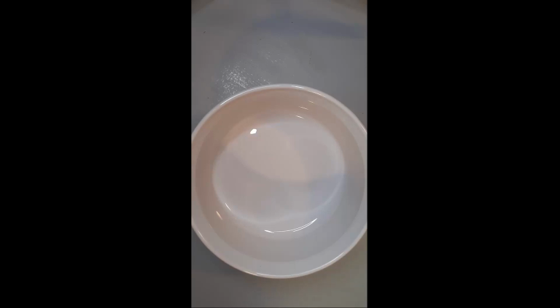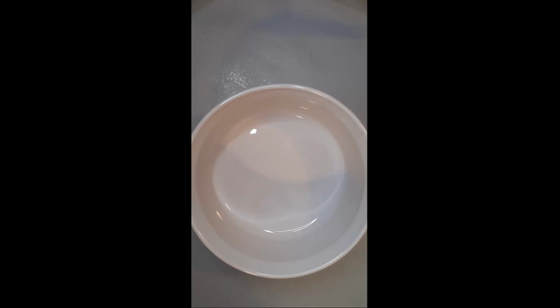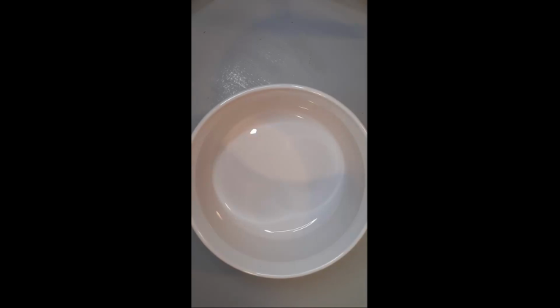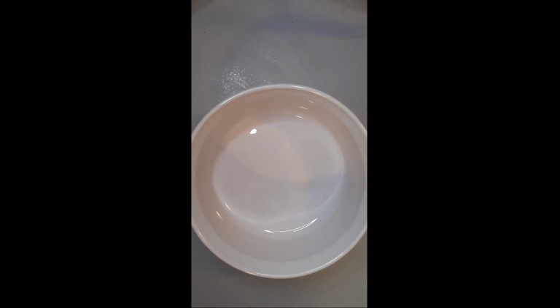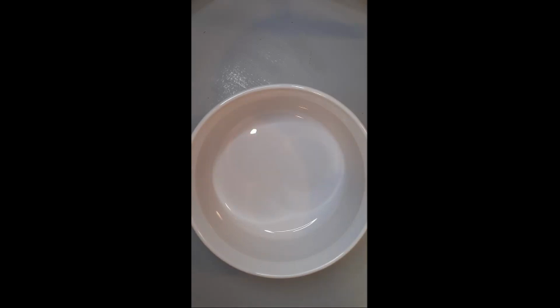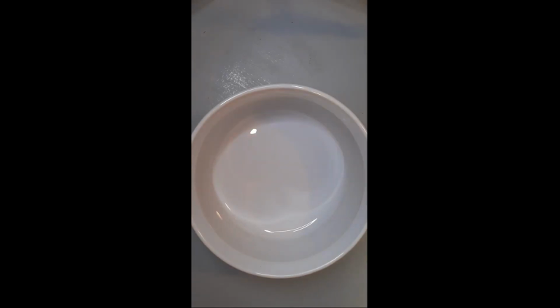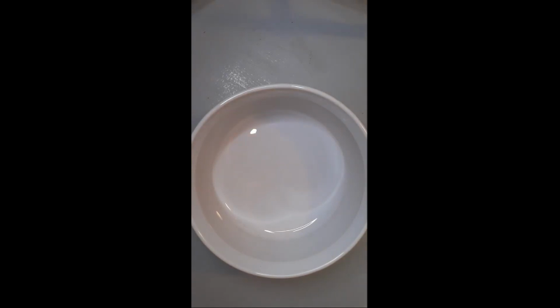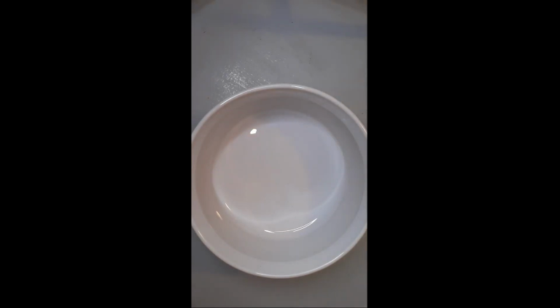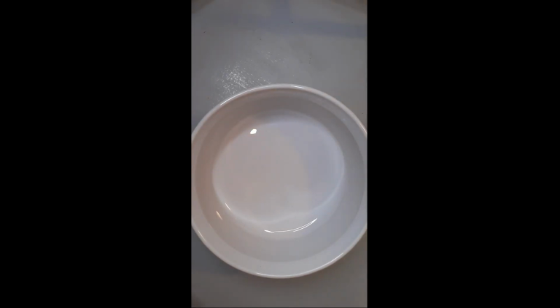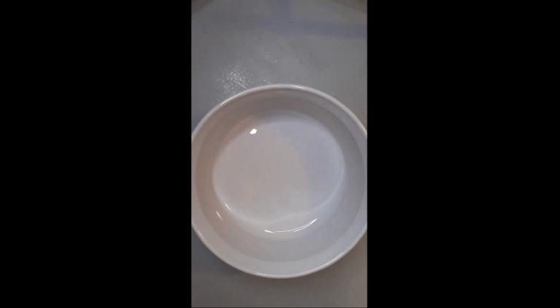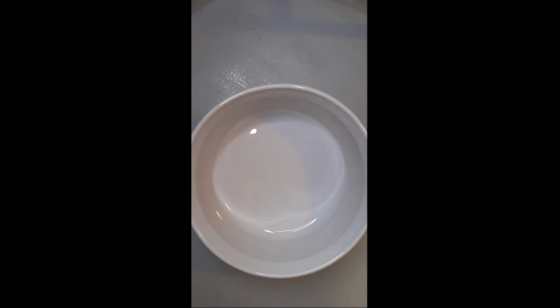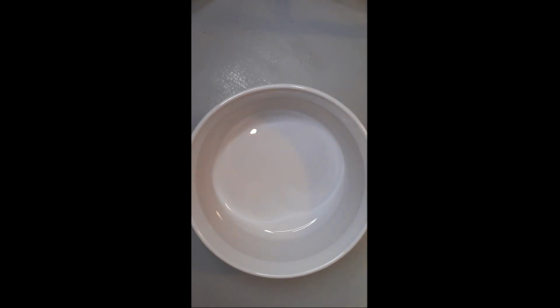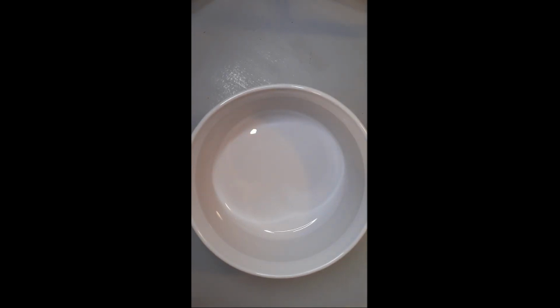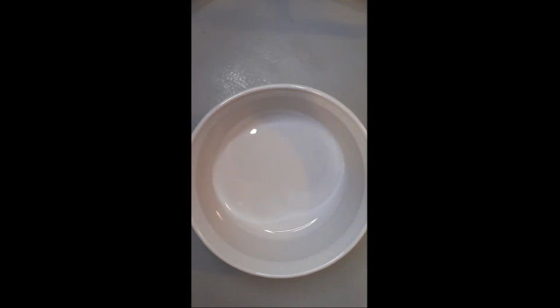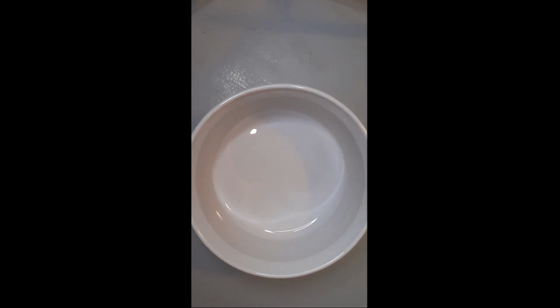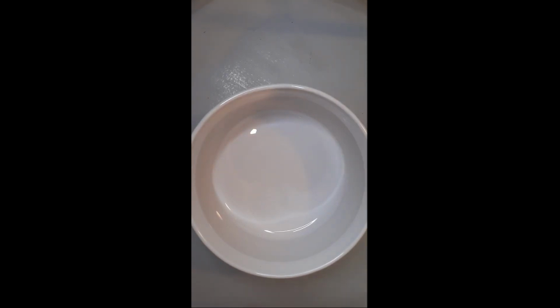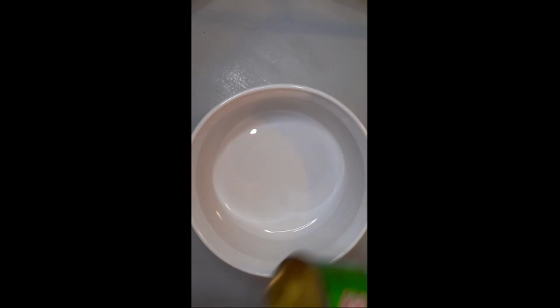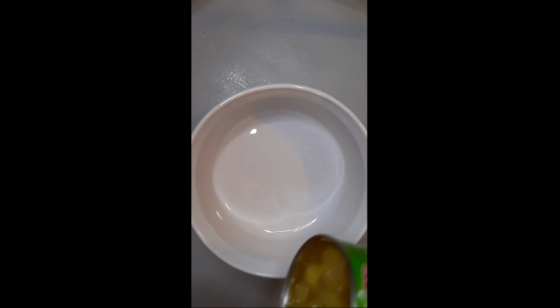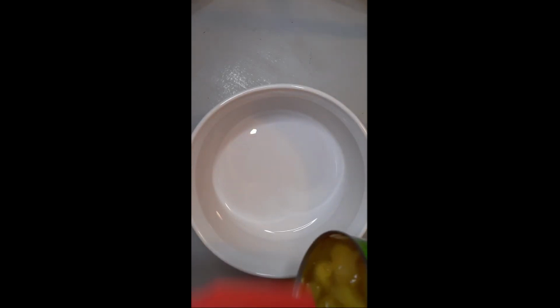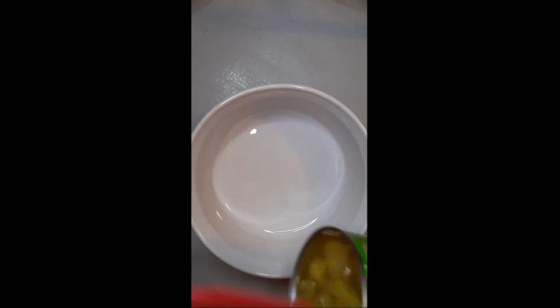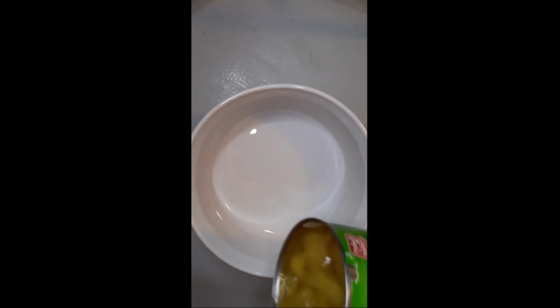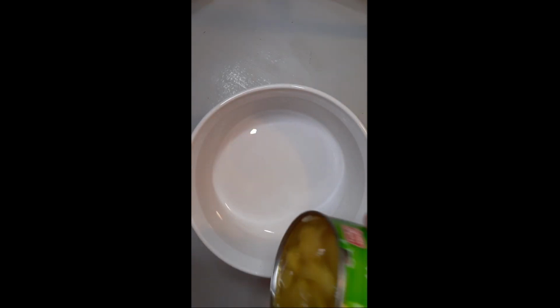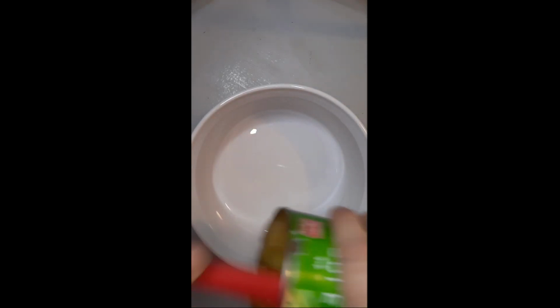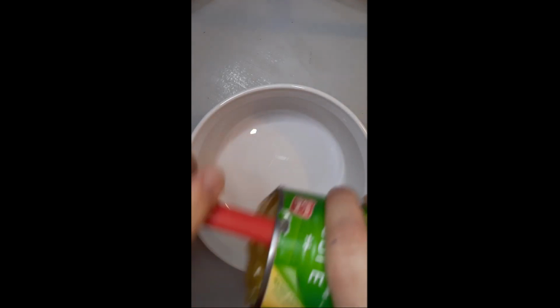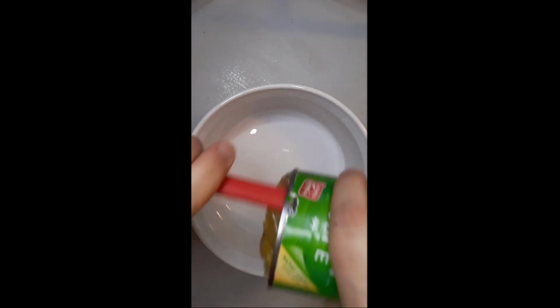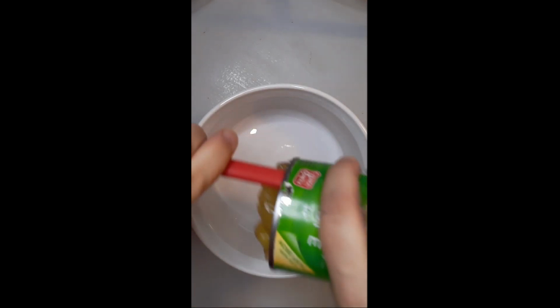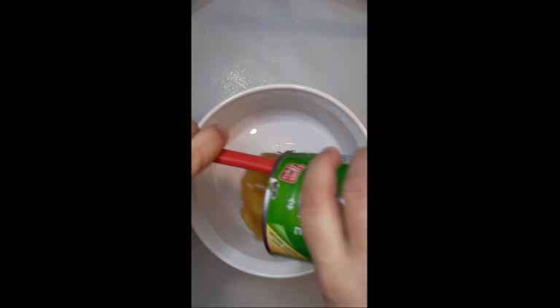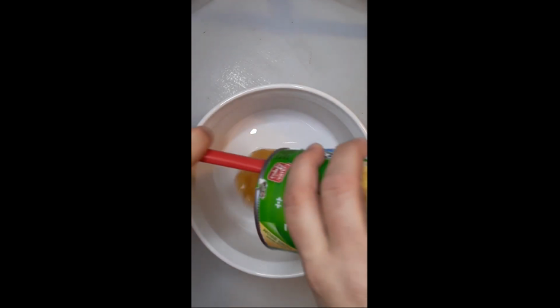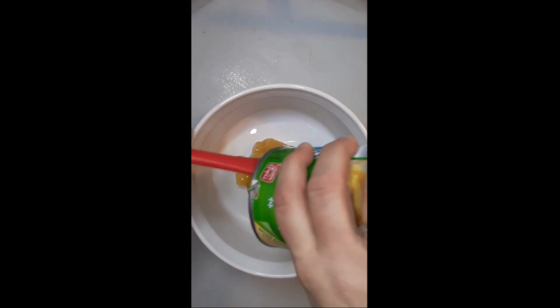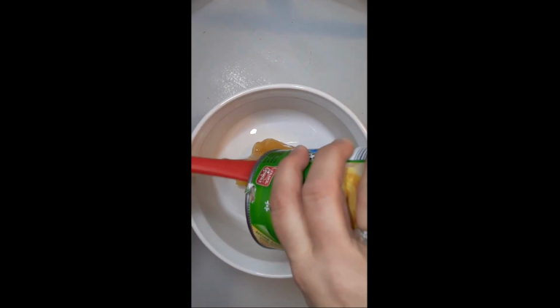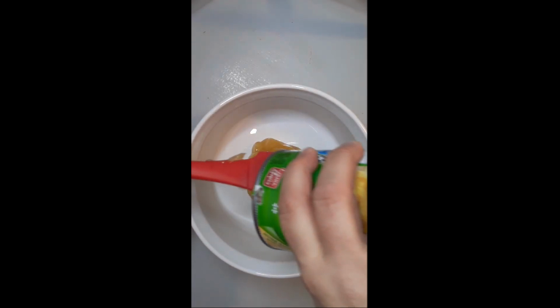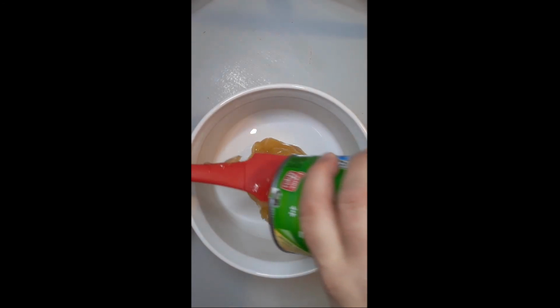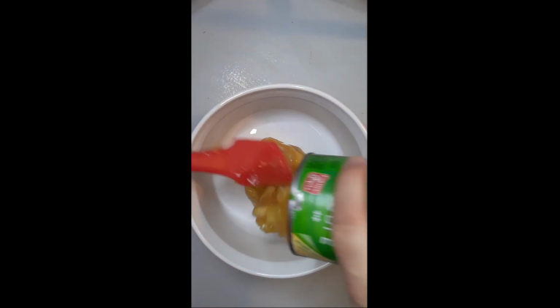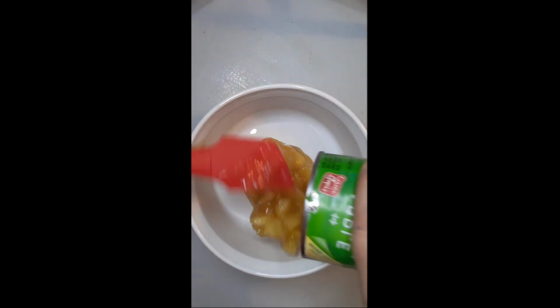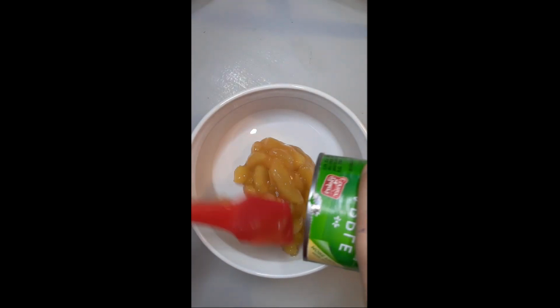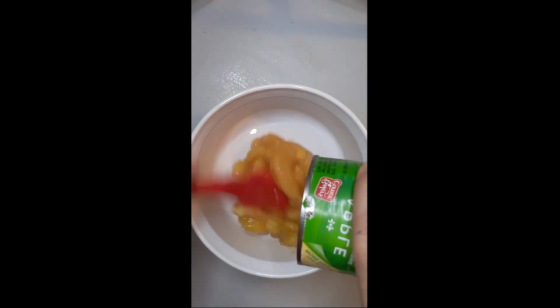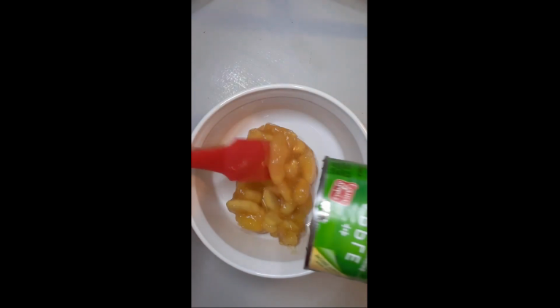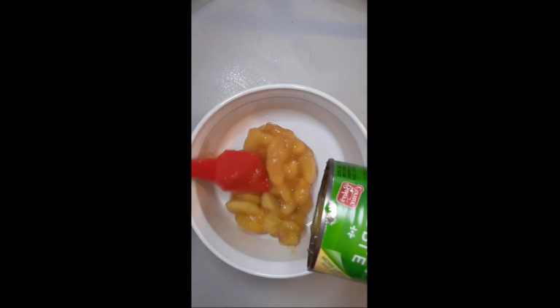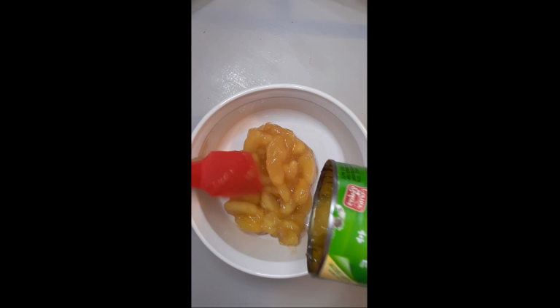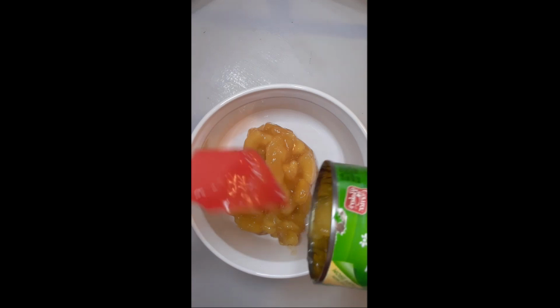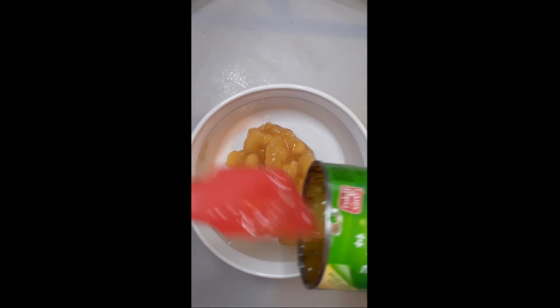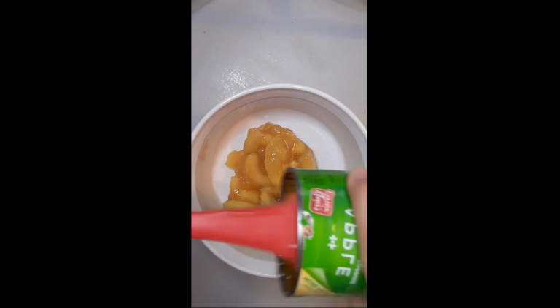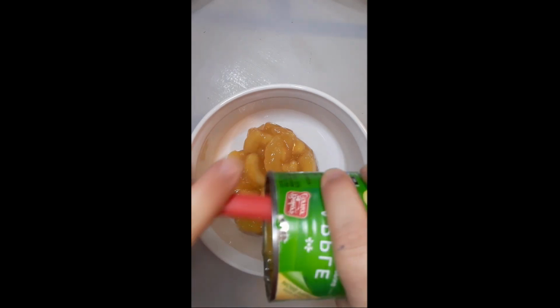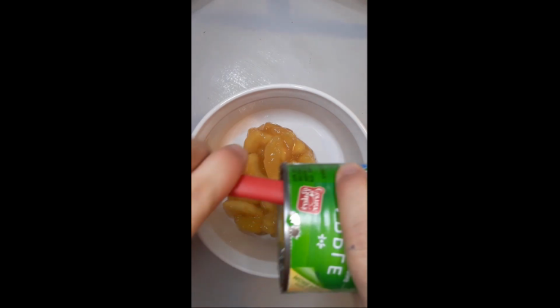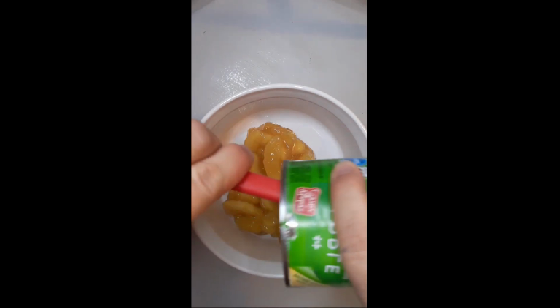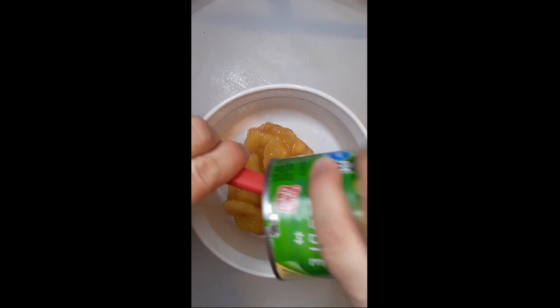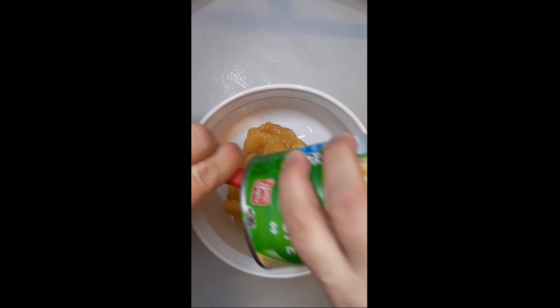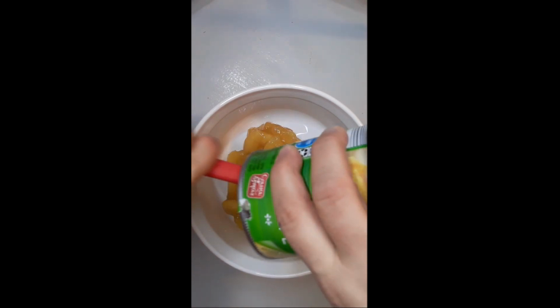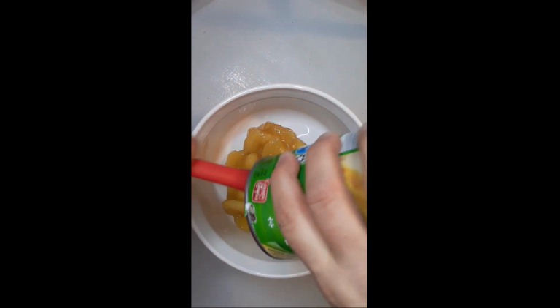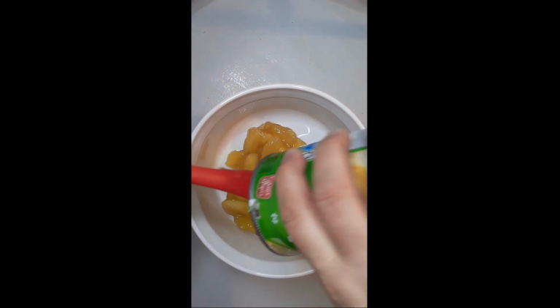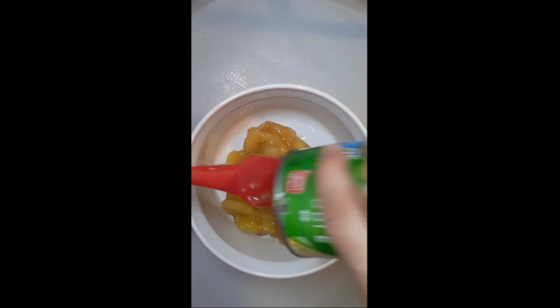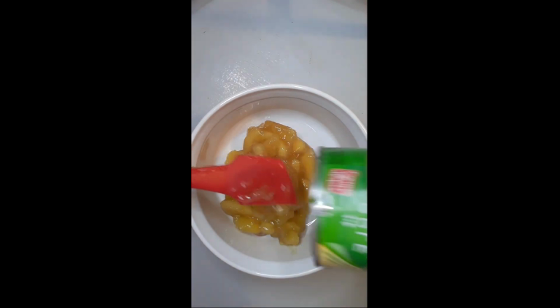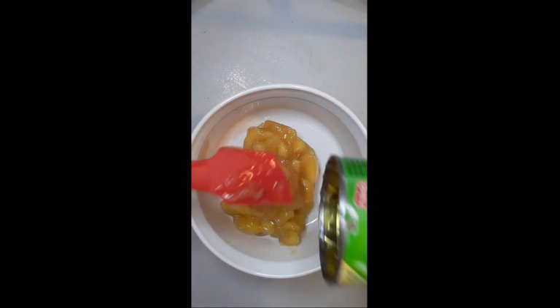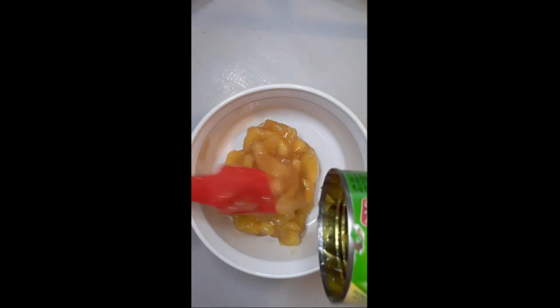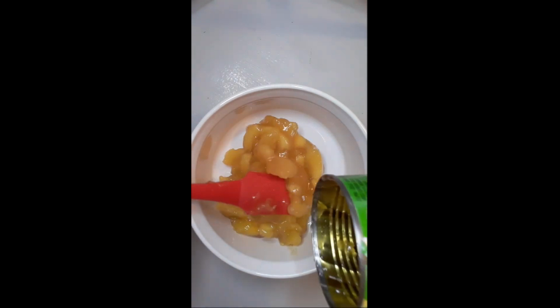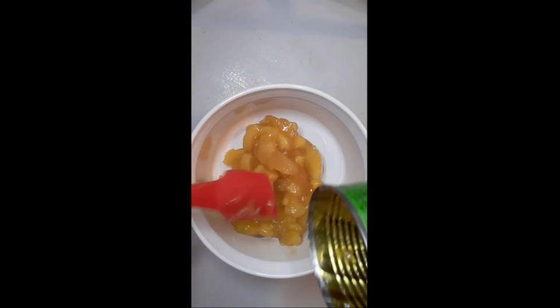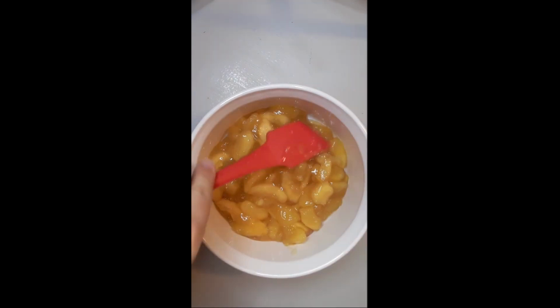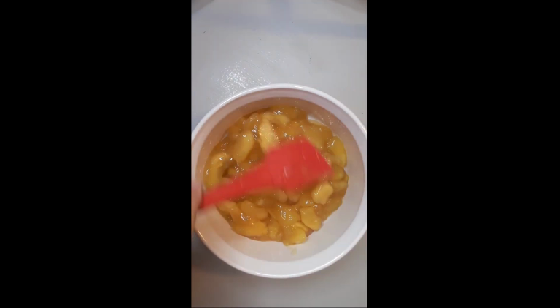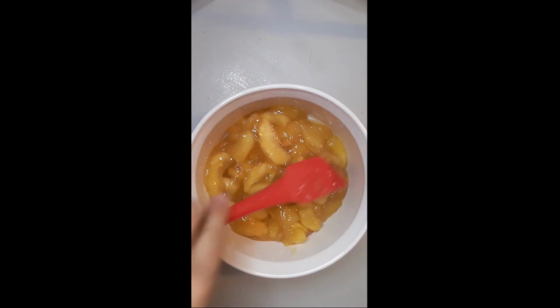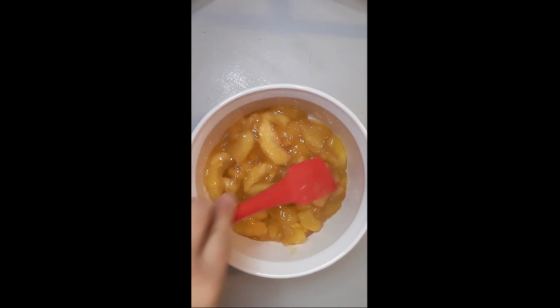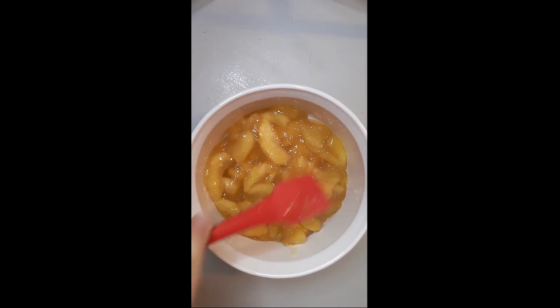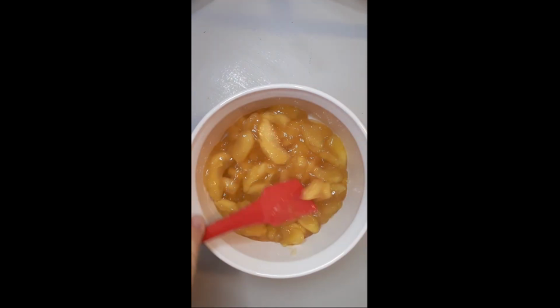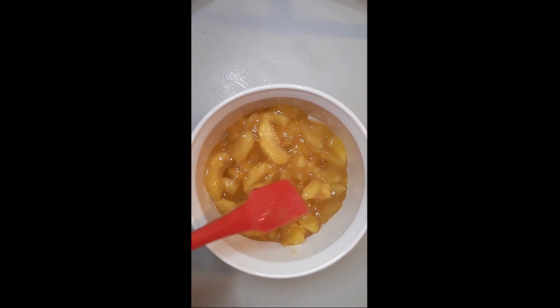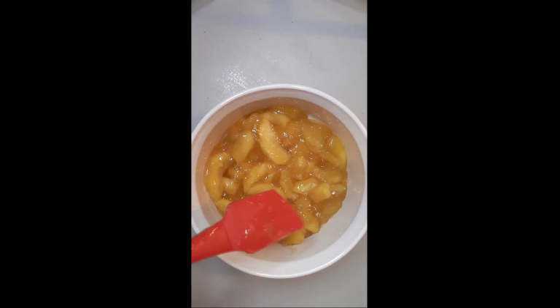Today, we are making a four-ingredient apple cobbler. Take one can of apple pie filling and pour into the bottom of your baking dish.